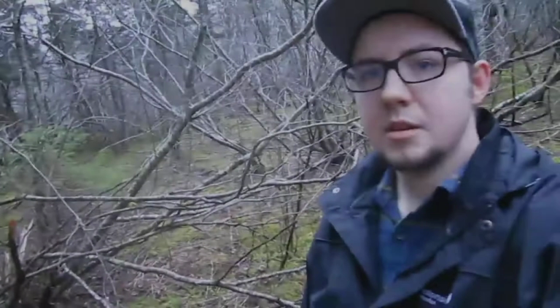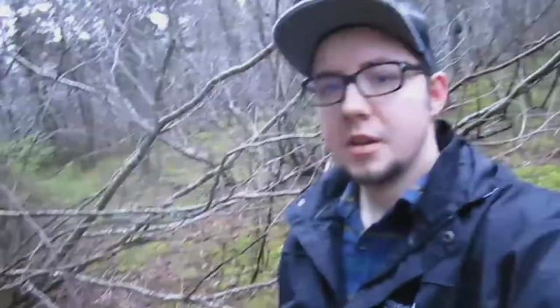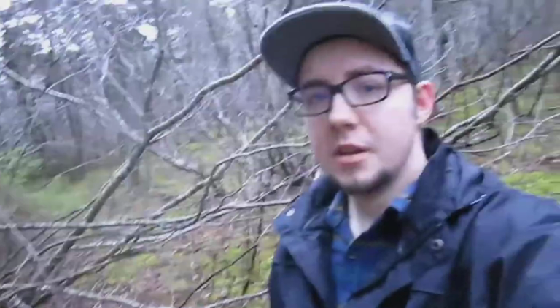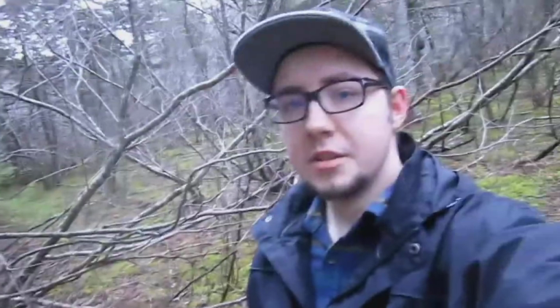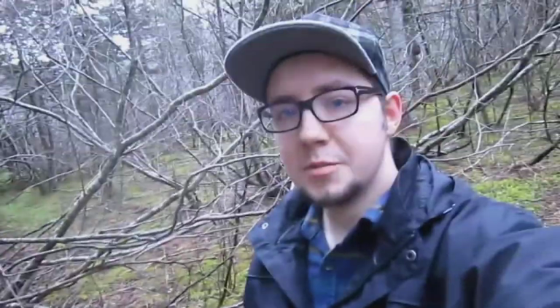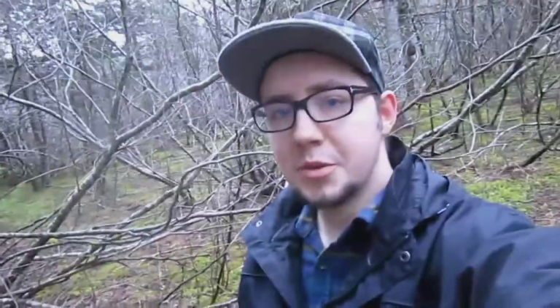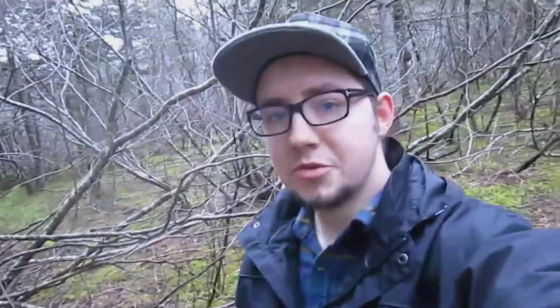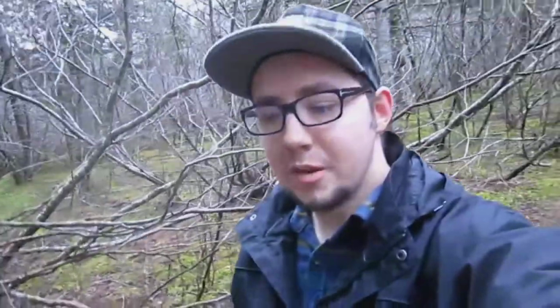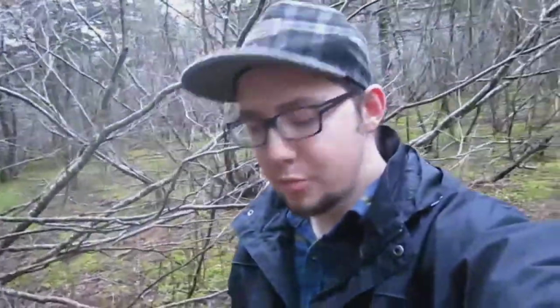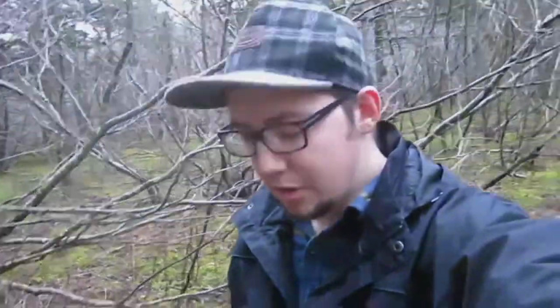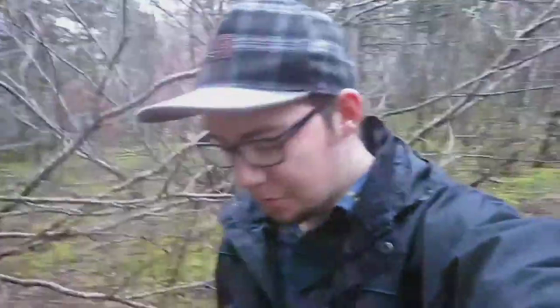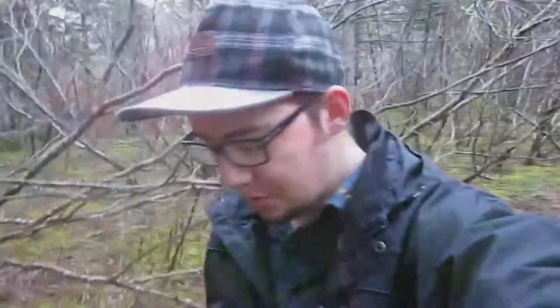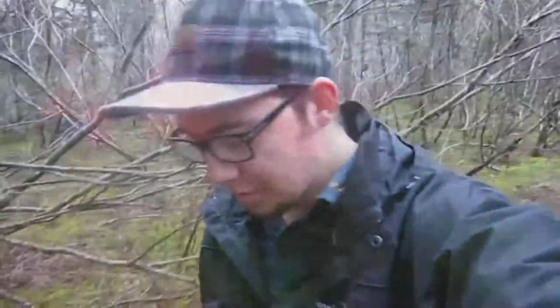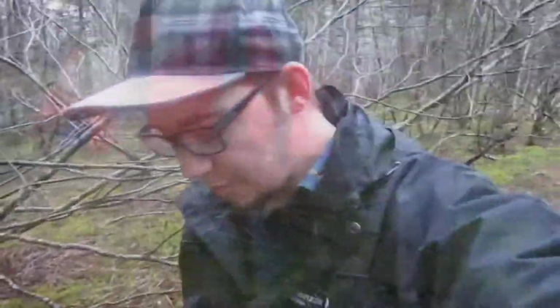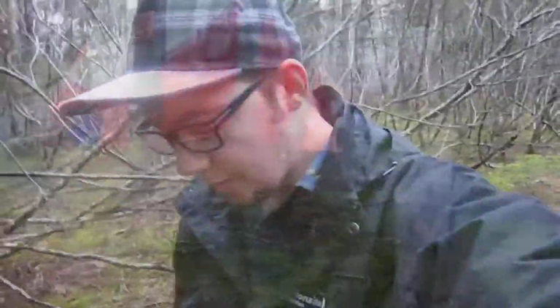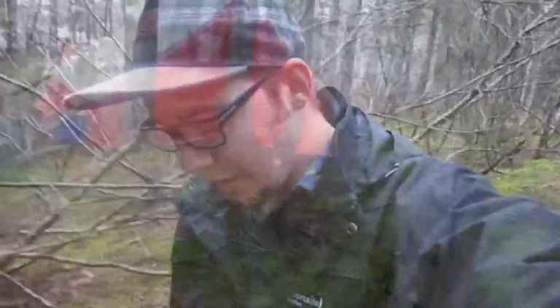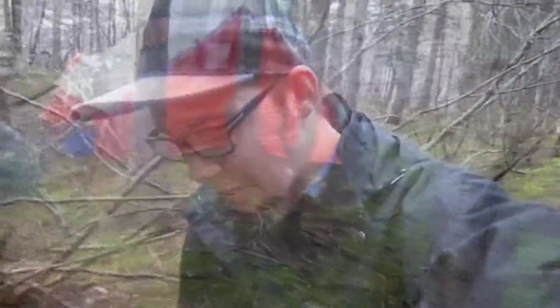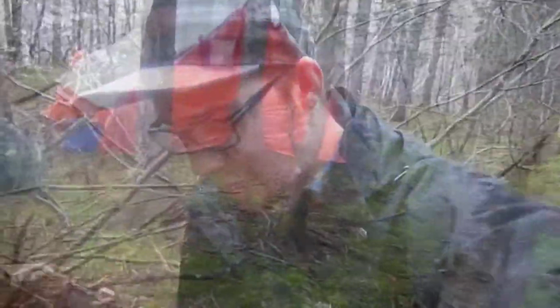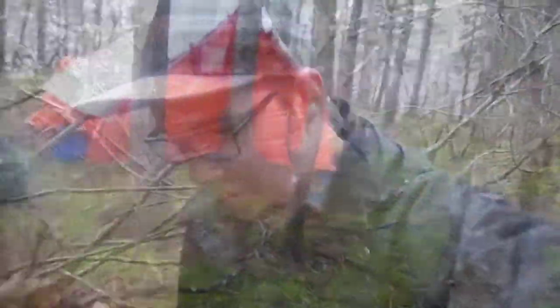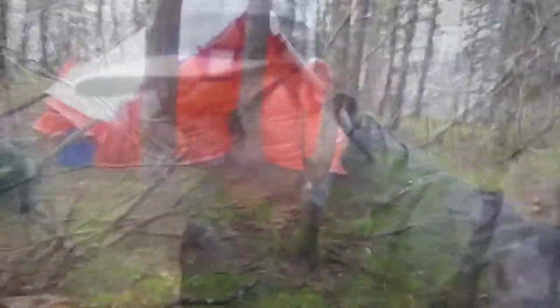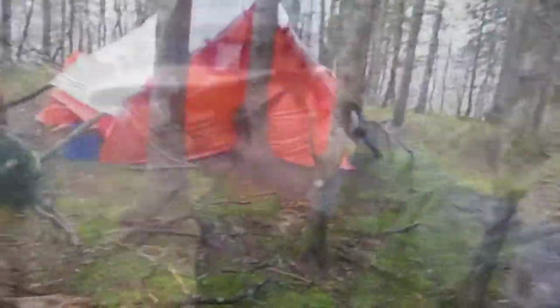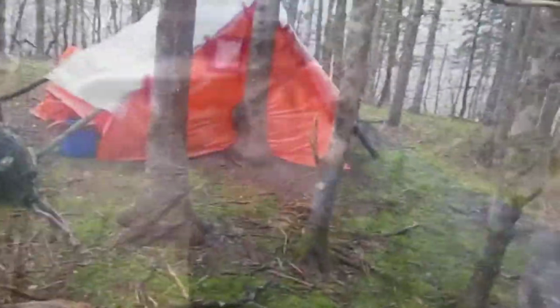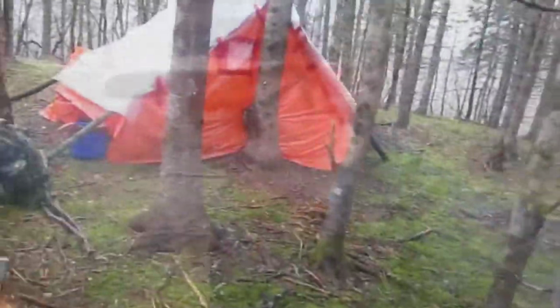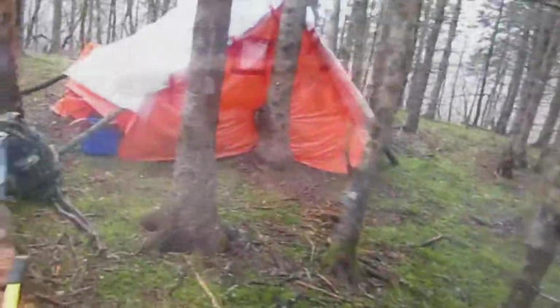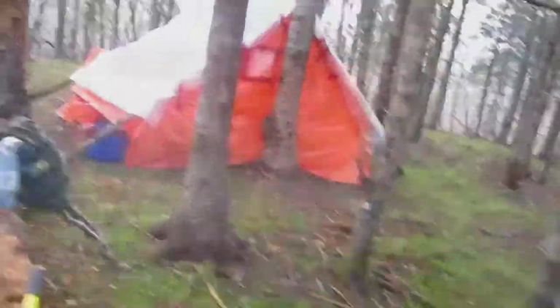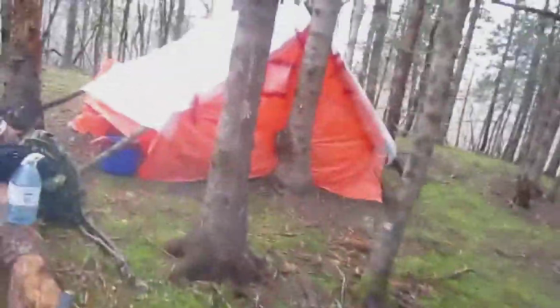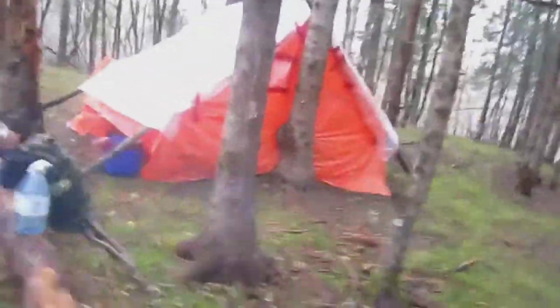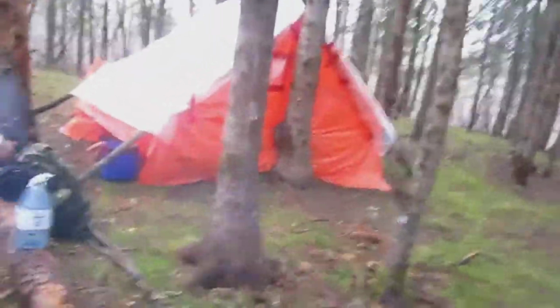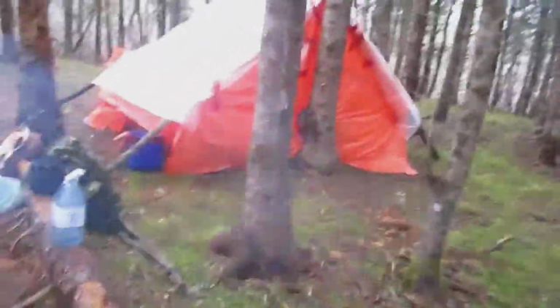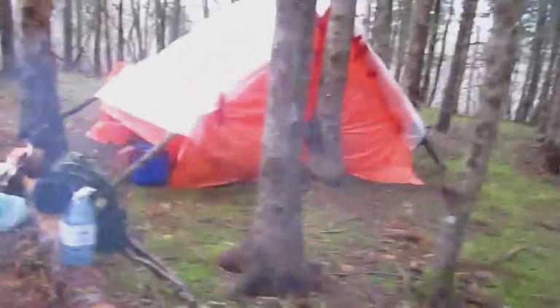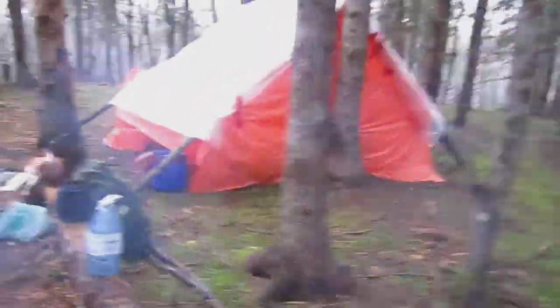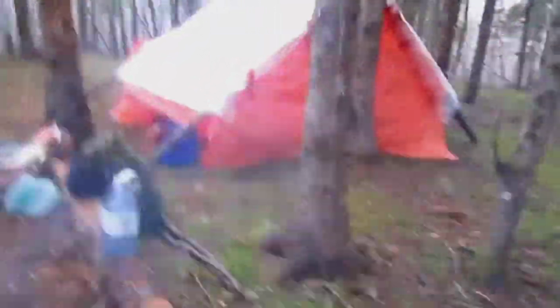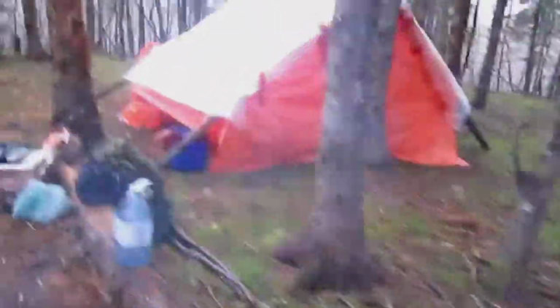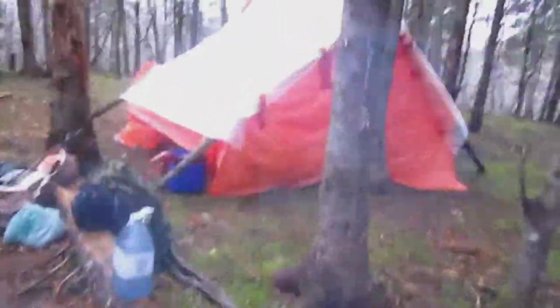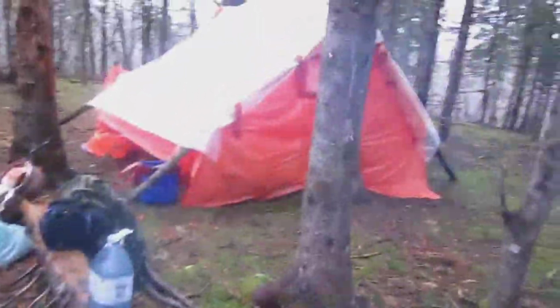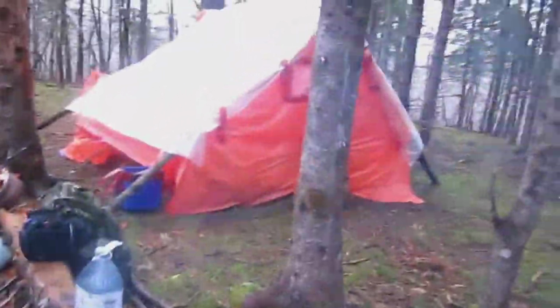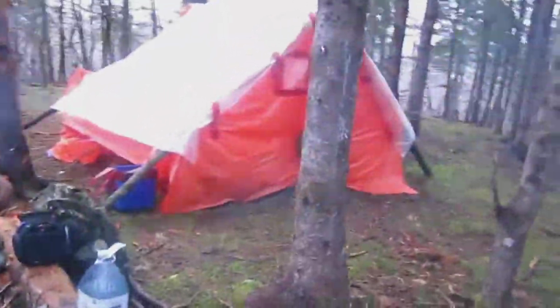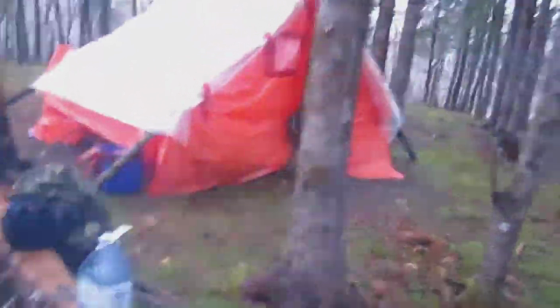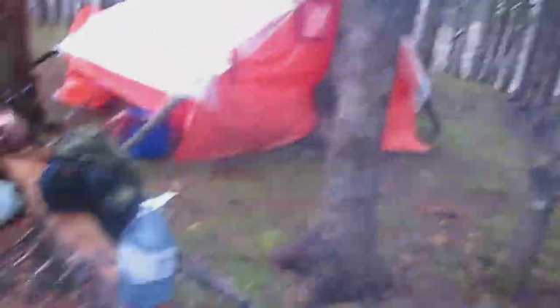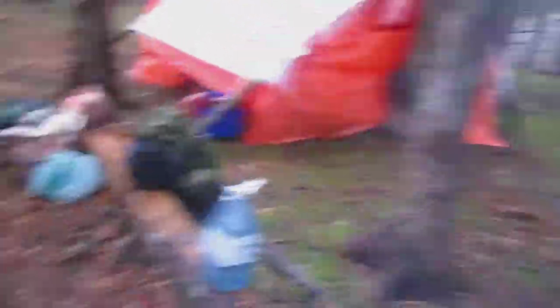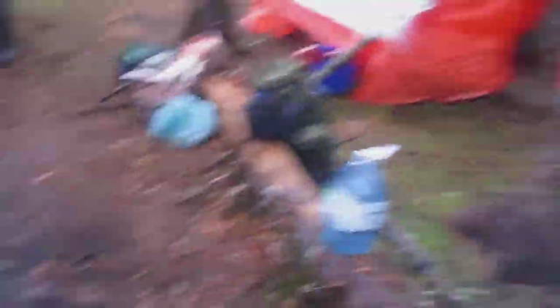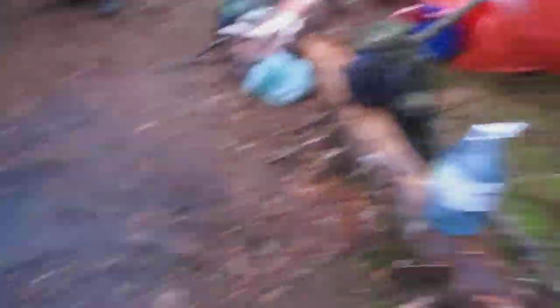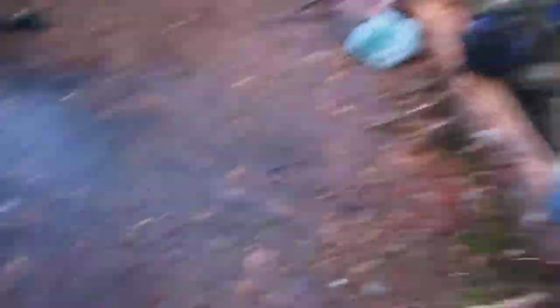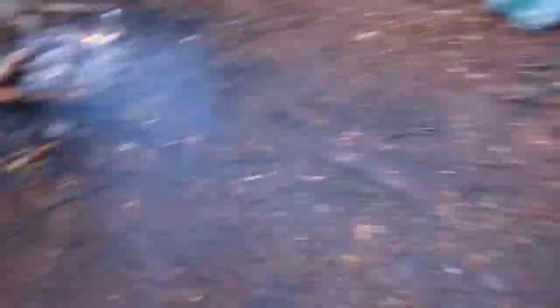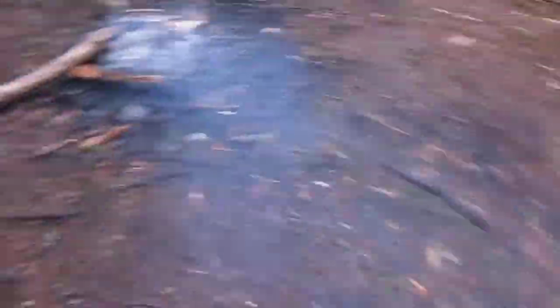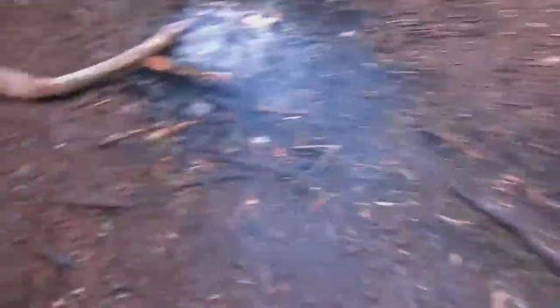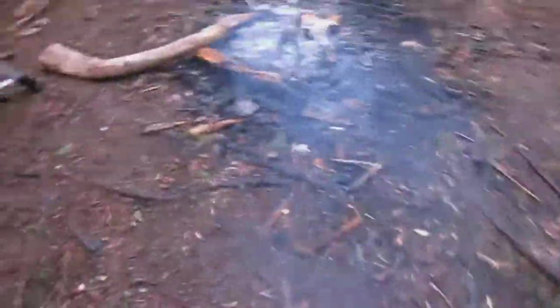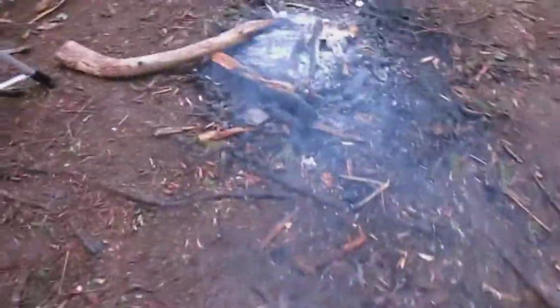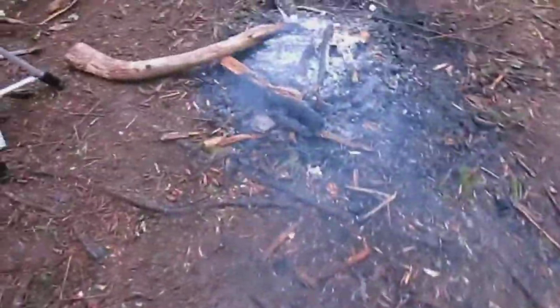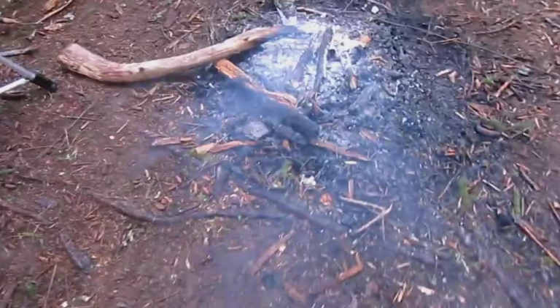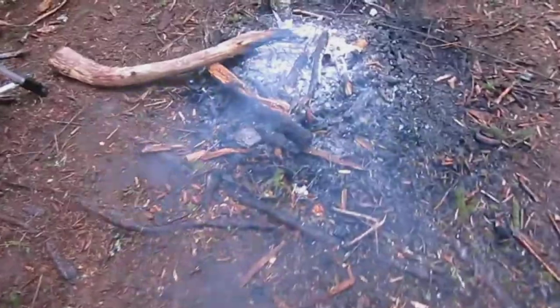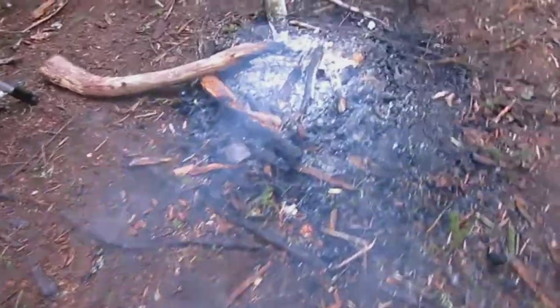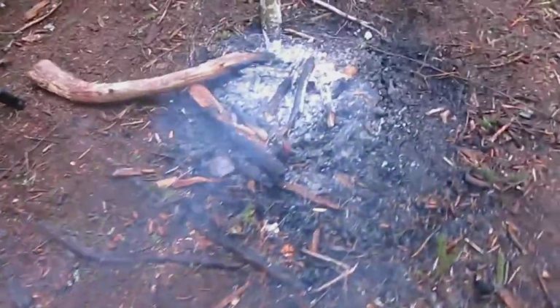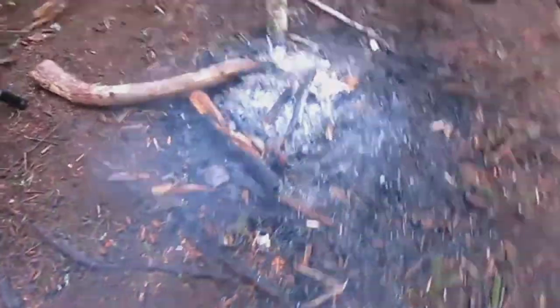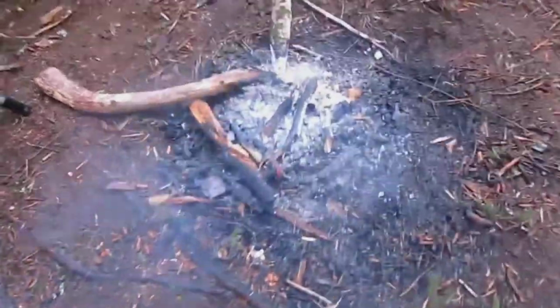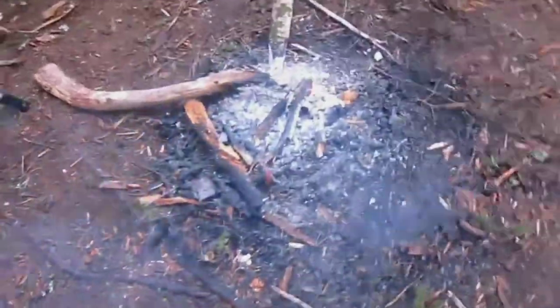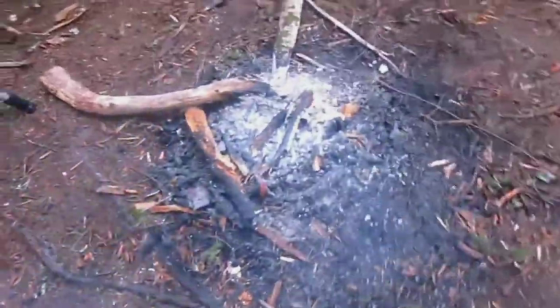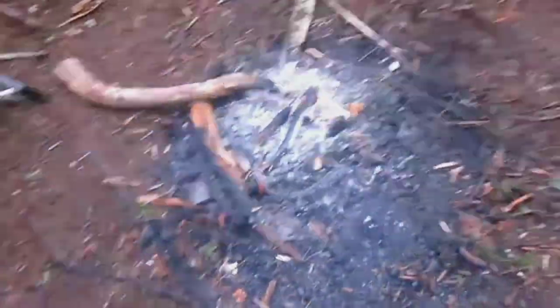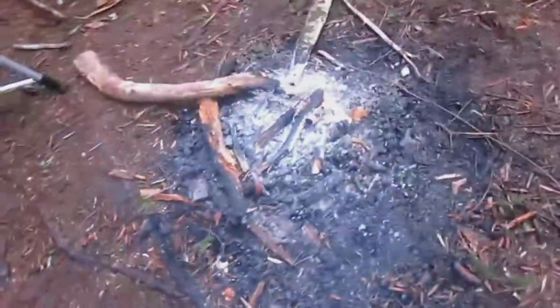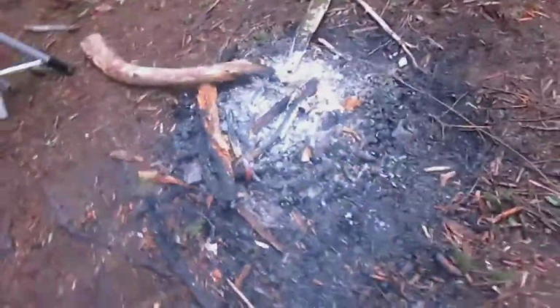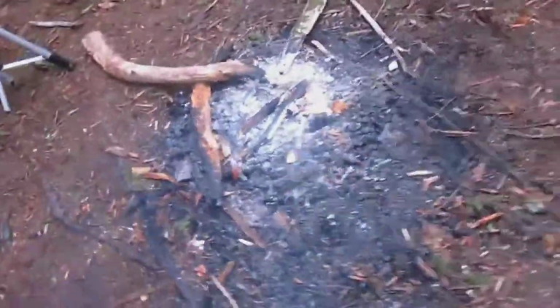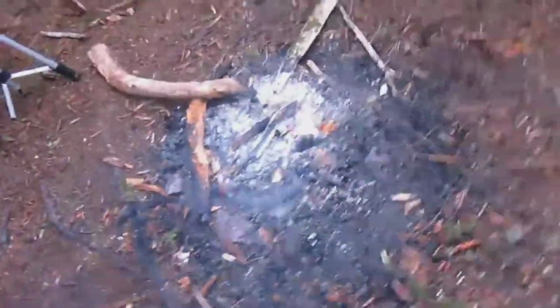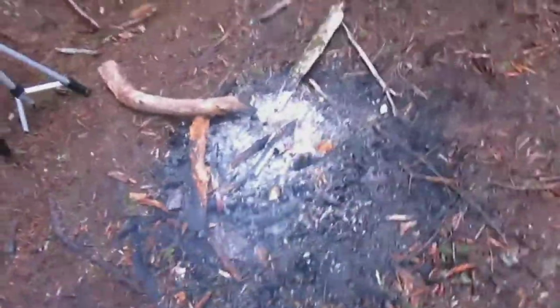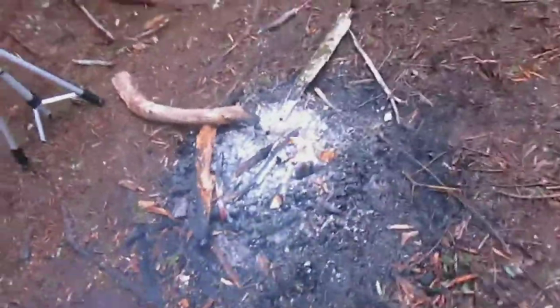Hi, this is Bushcraft Brent. Welcome to my camp tour. Shelter there. This is quite obviously where we keep our fire.